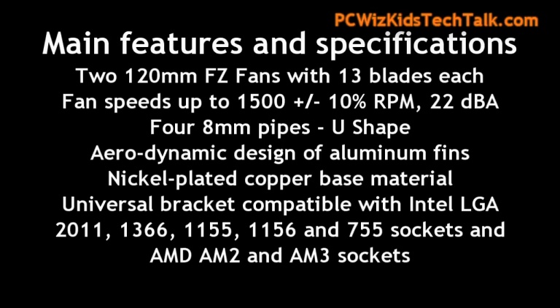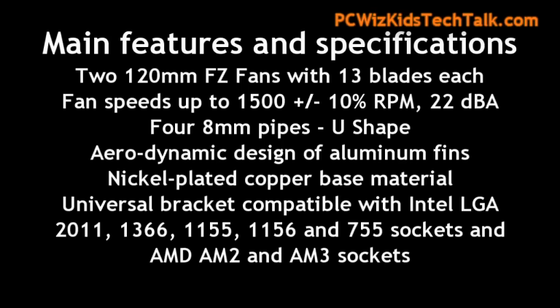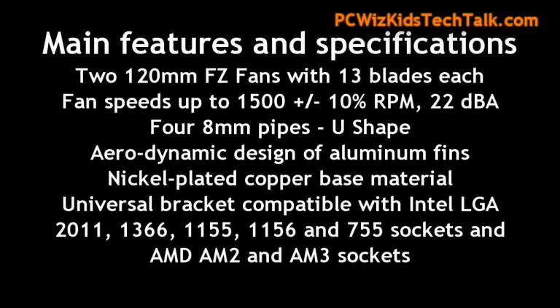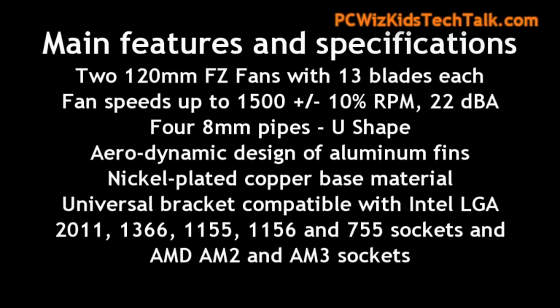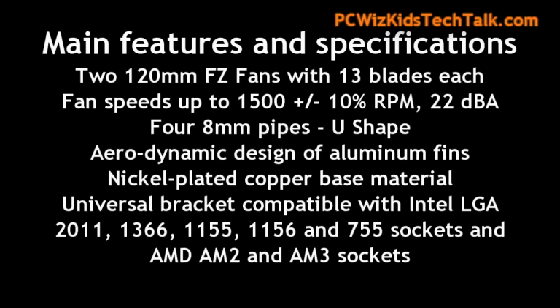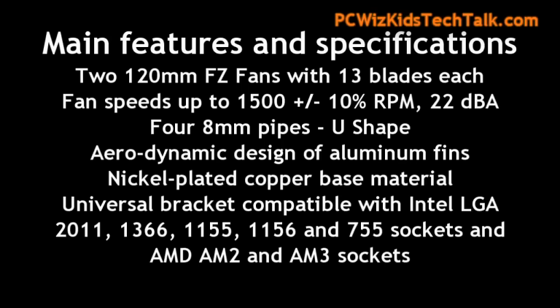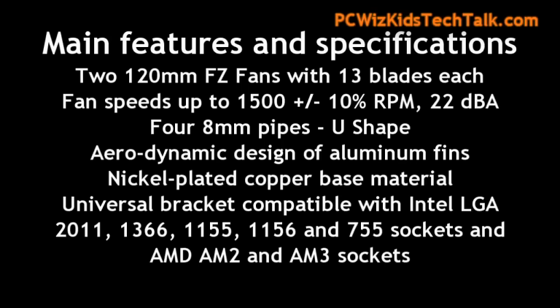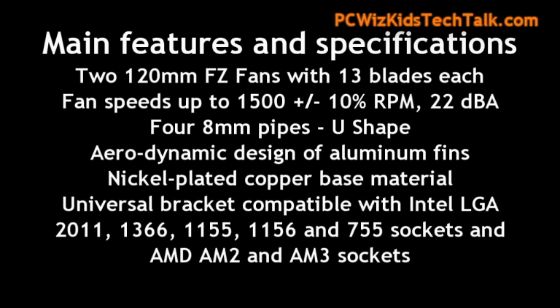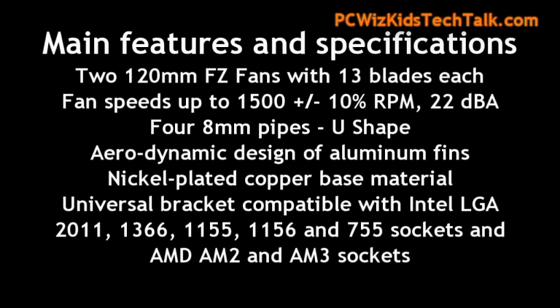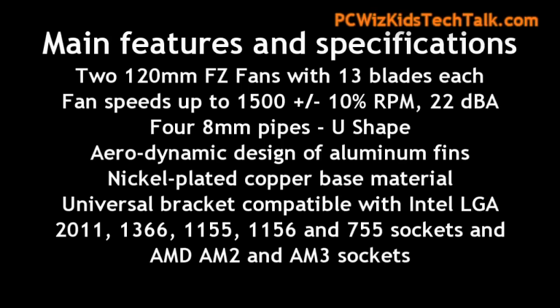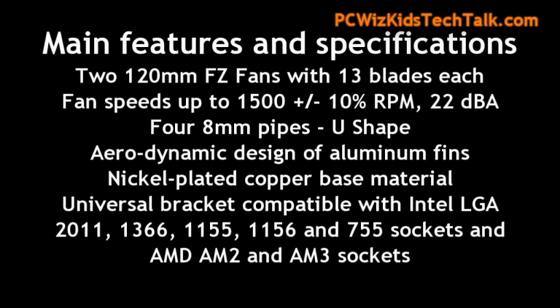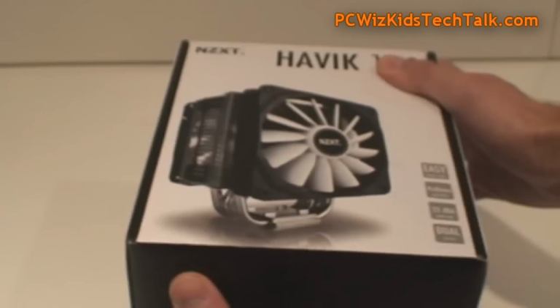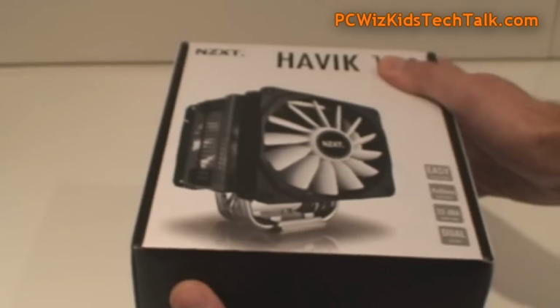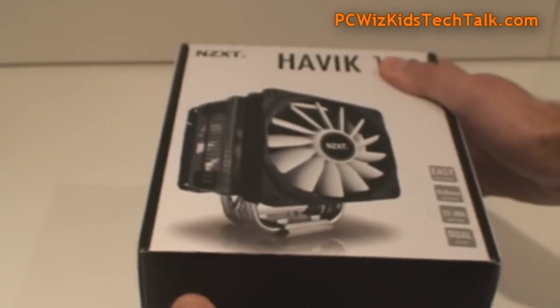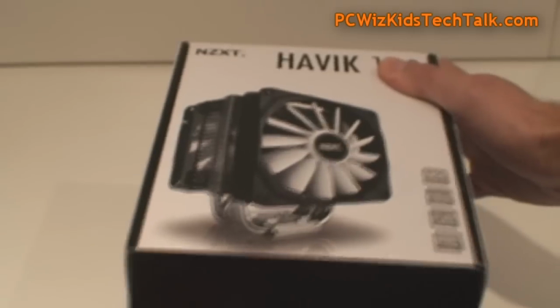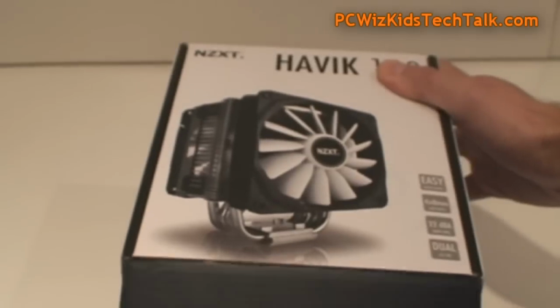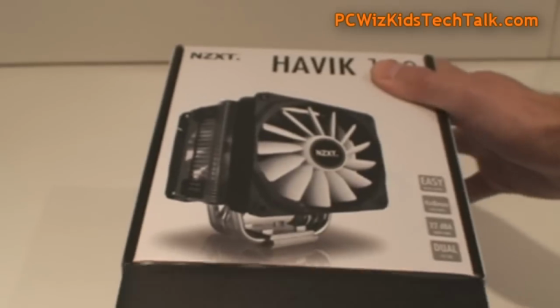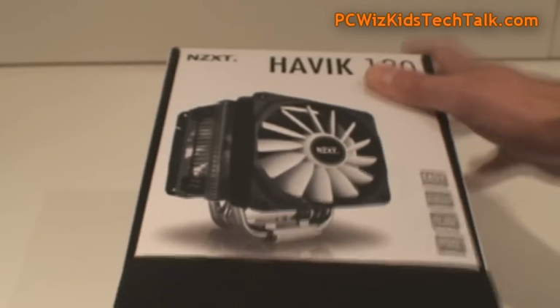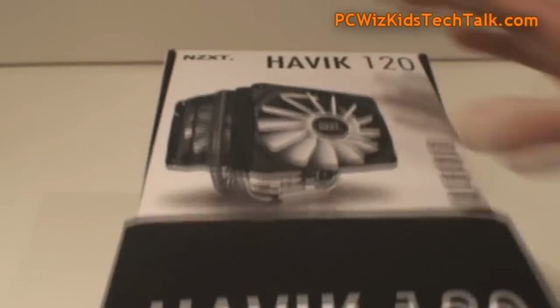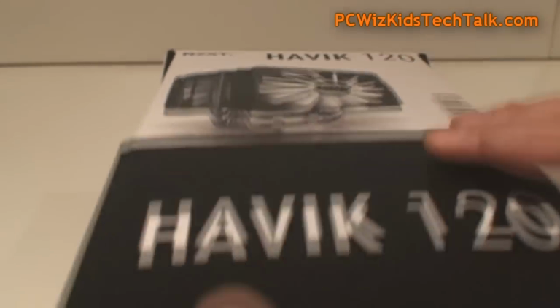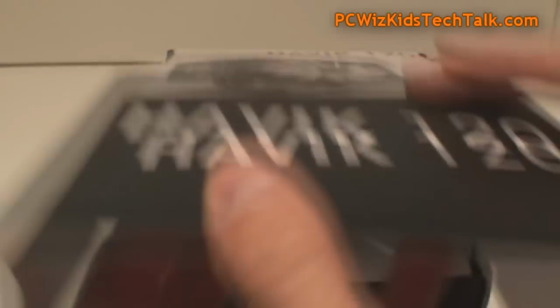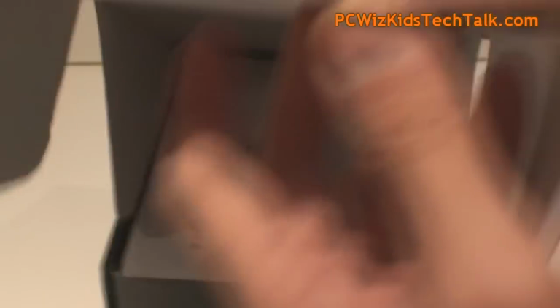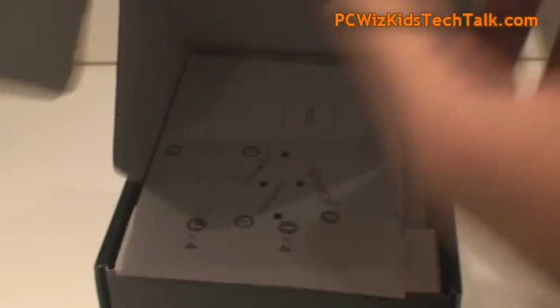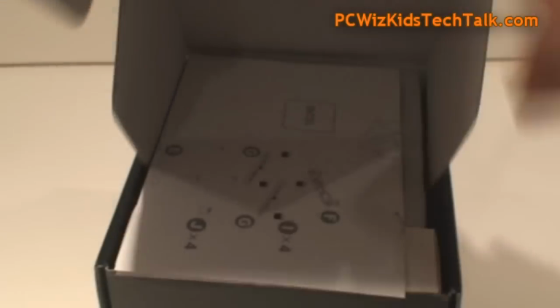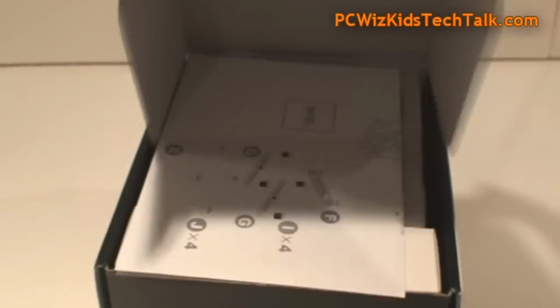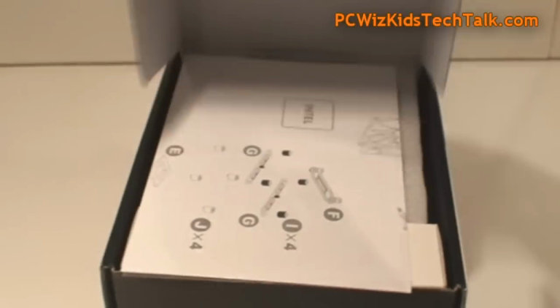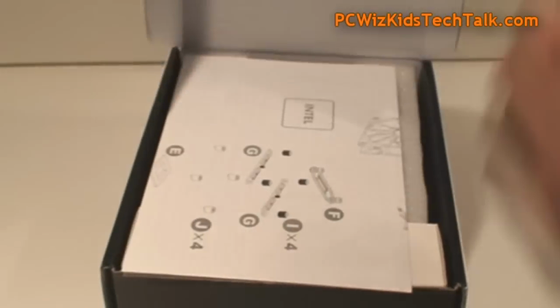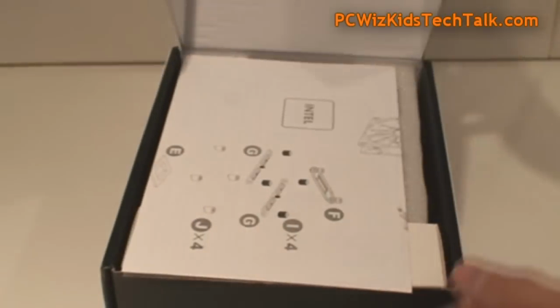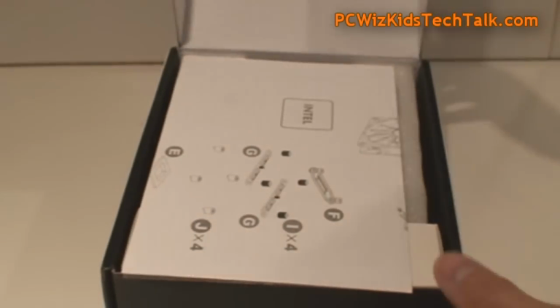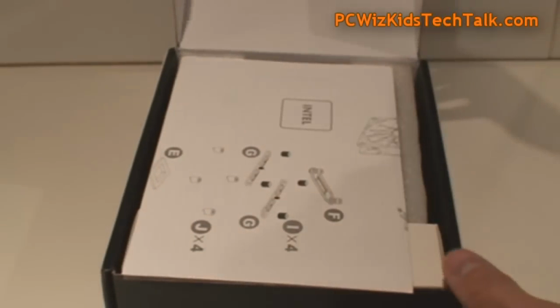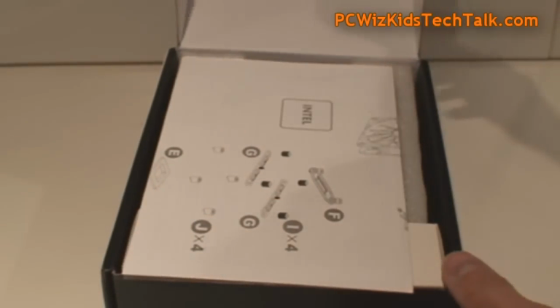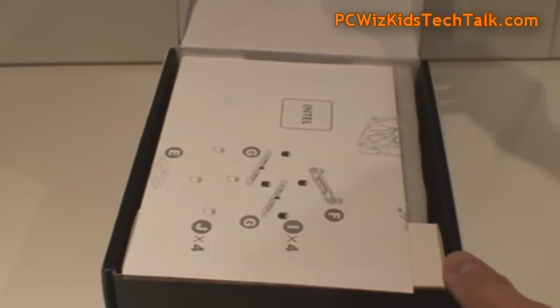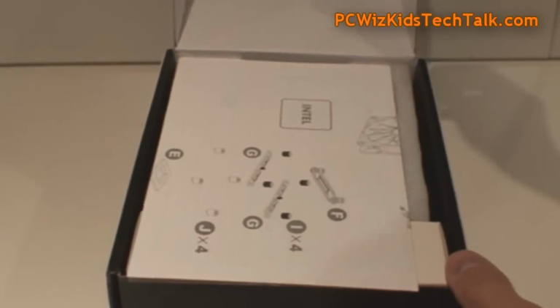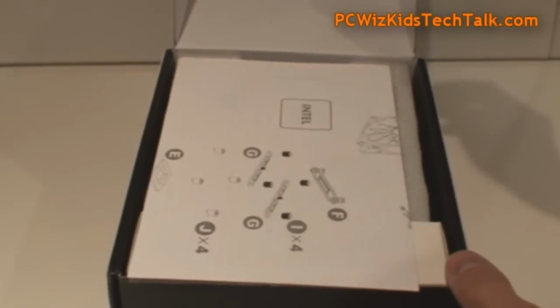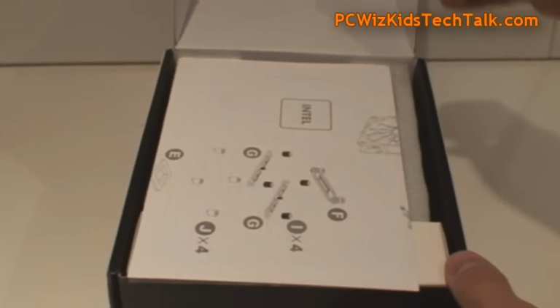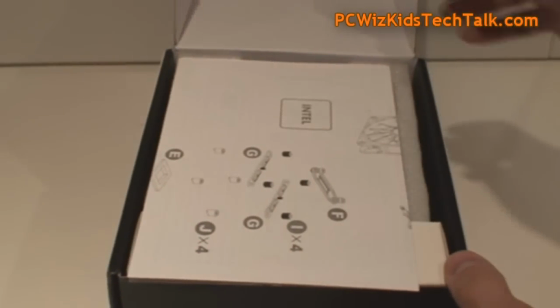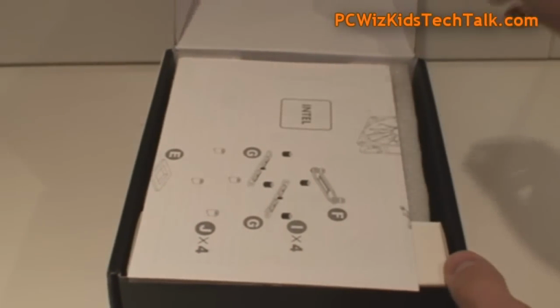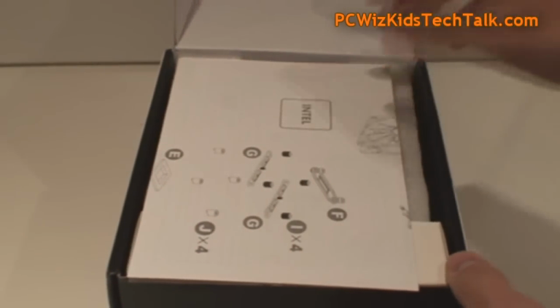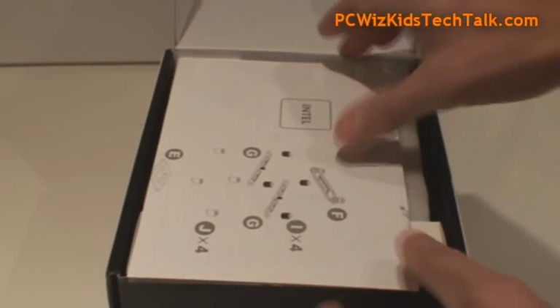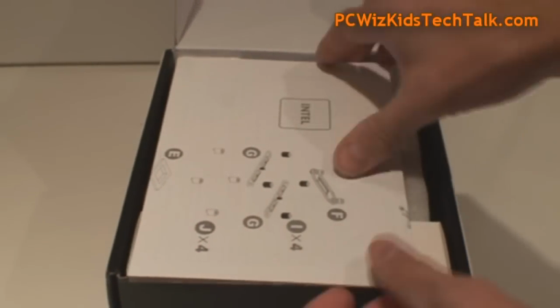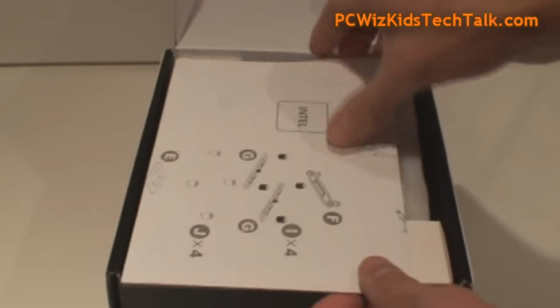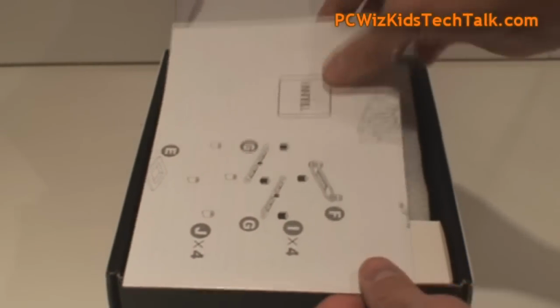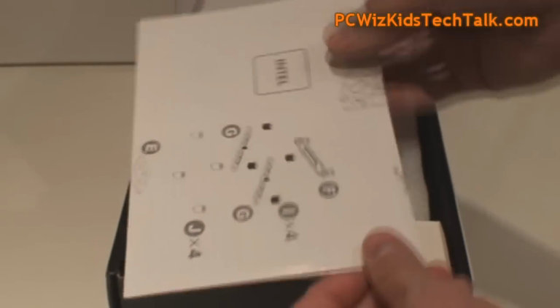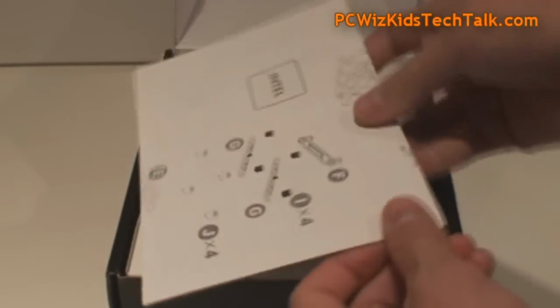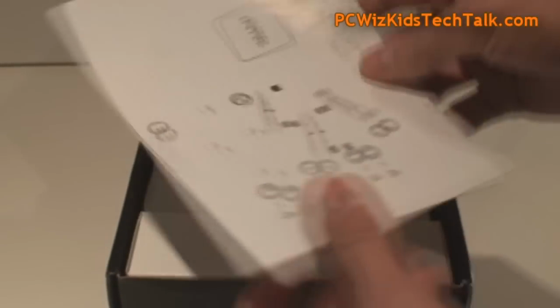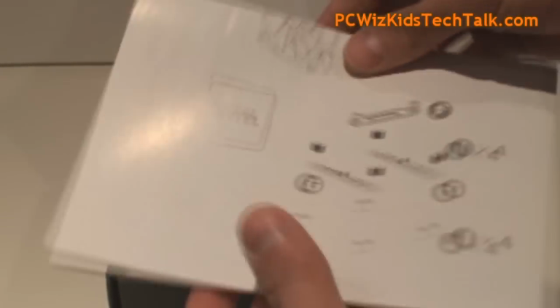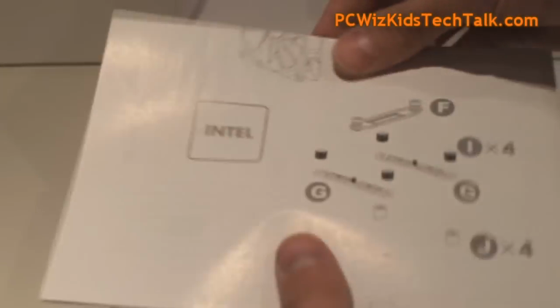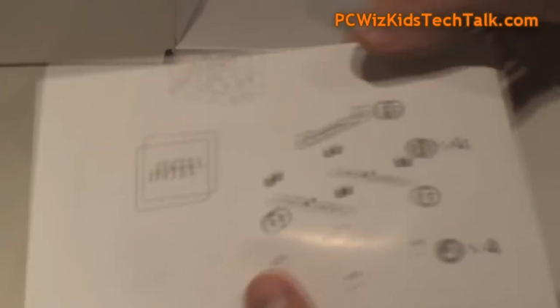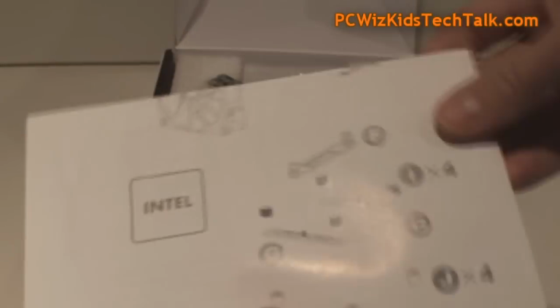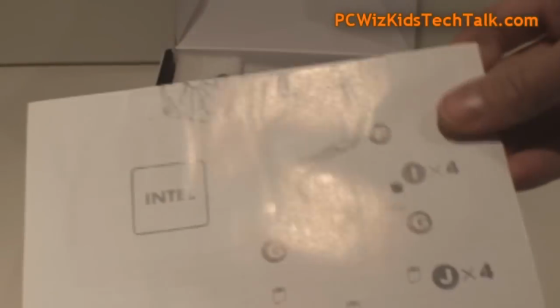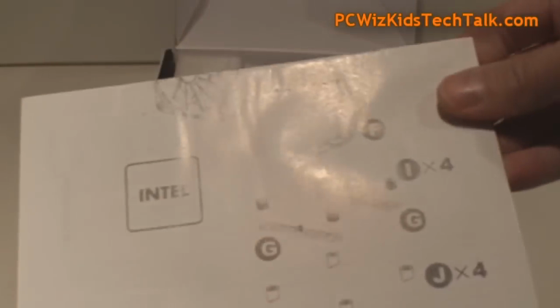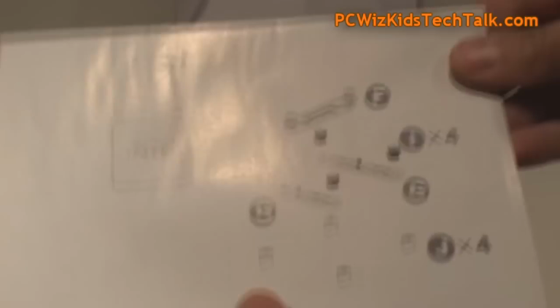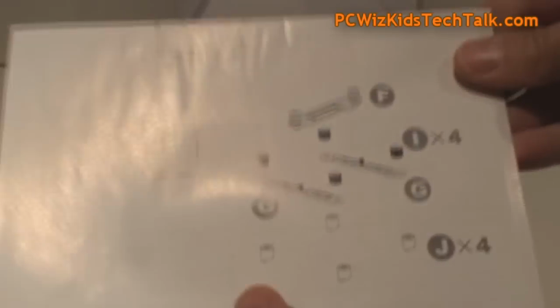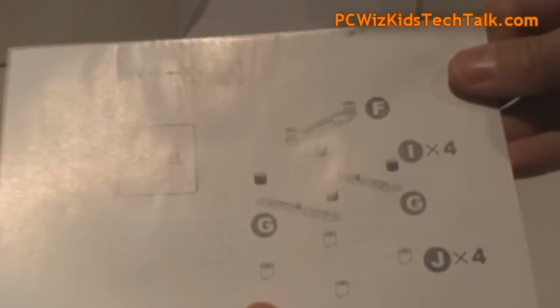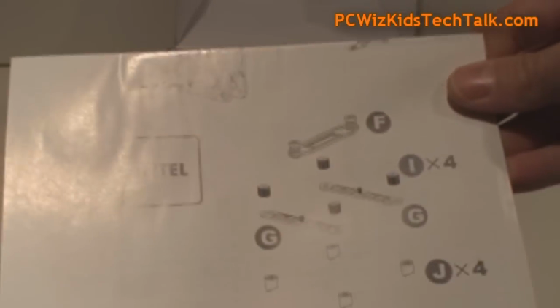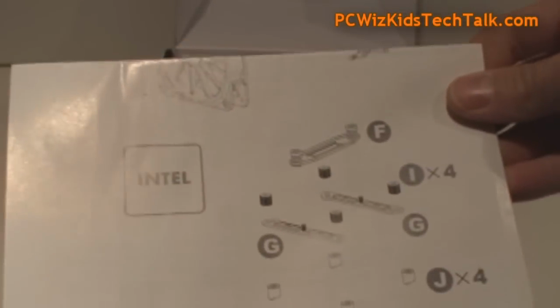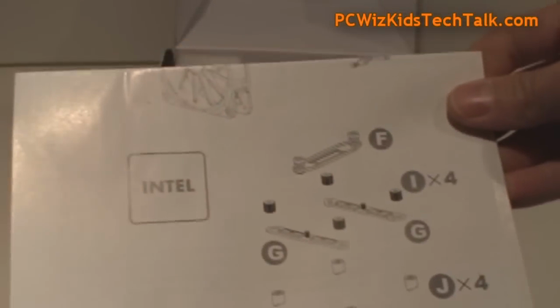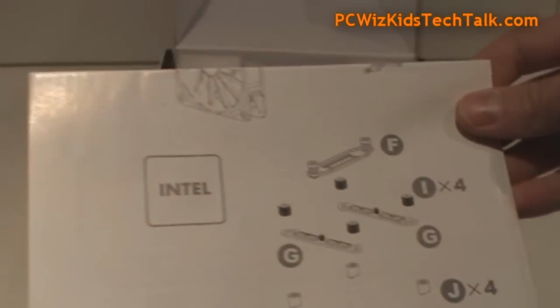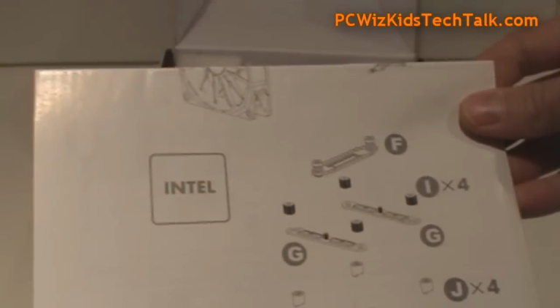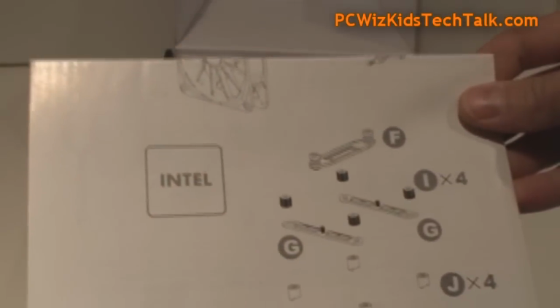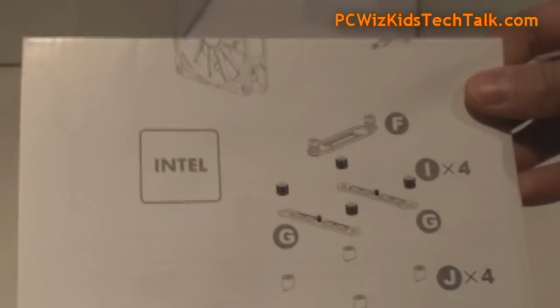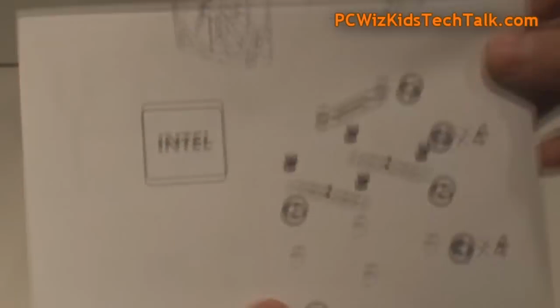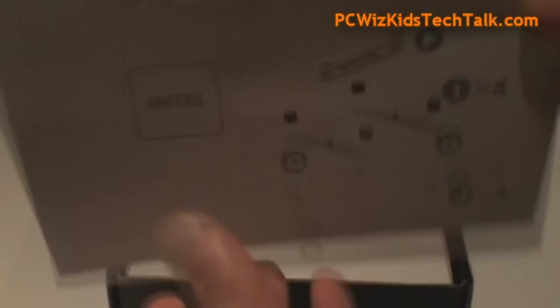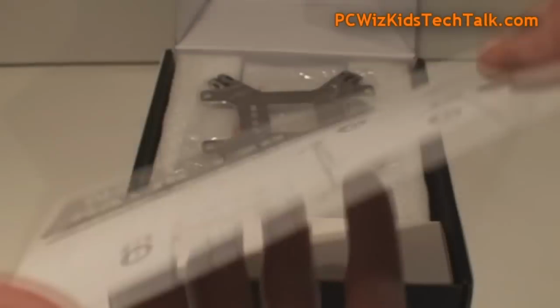Many of you have been asking me what effort it takes to install one of these, so I'm going to focus on showing you how to install it.